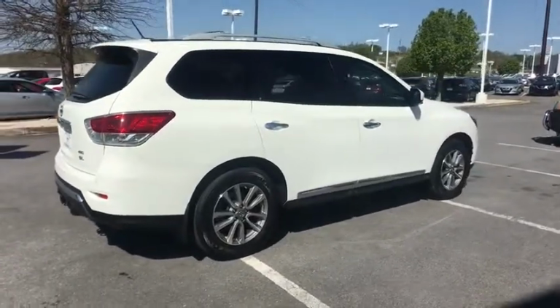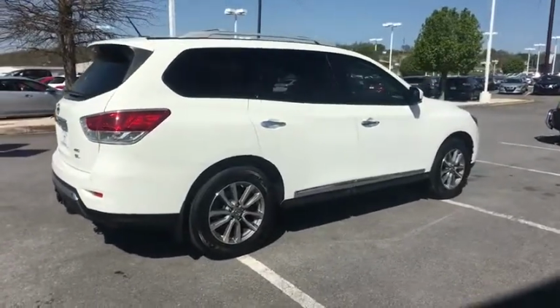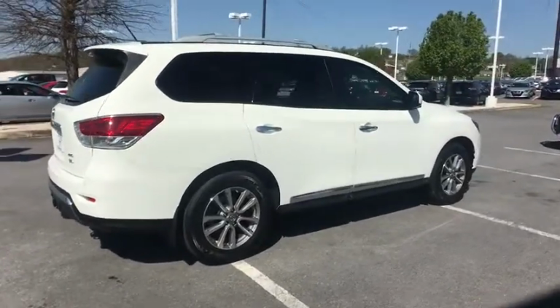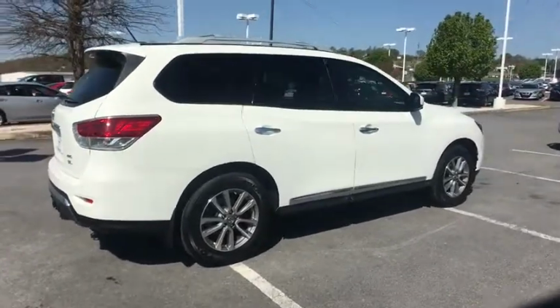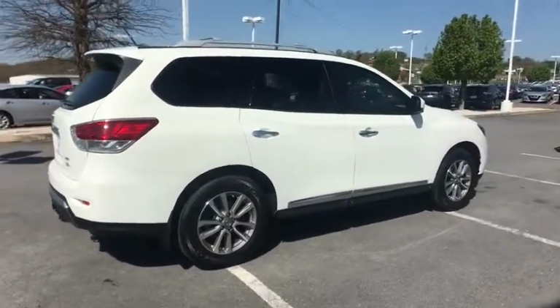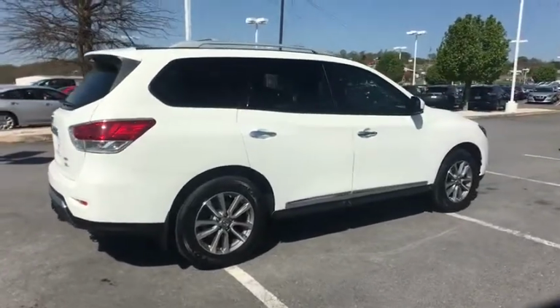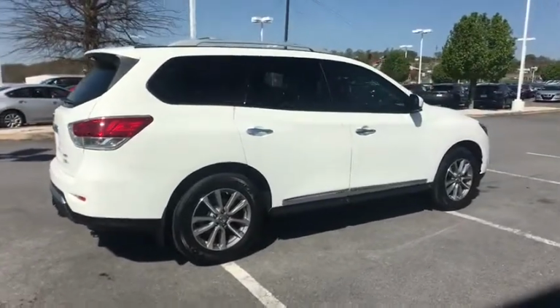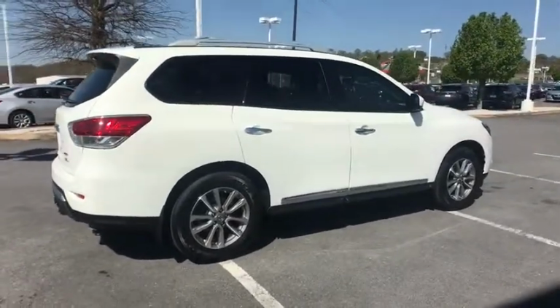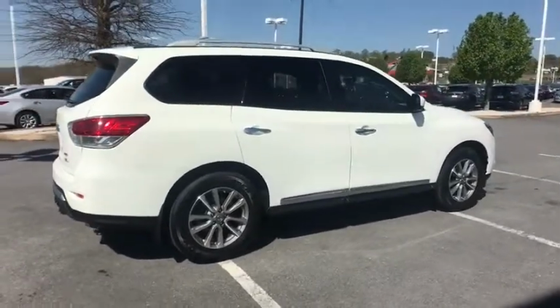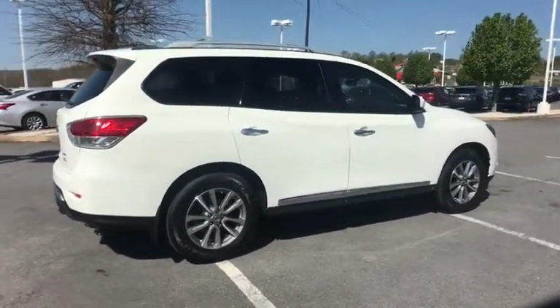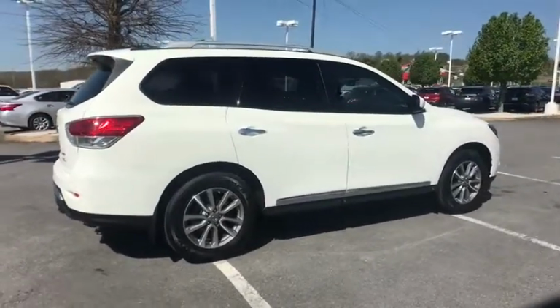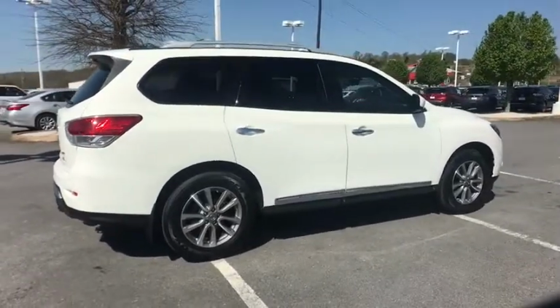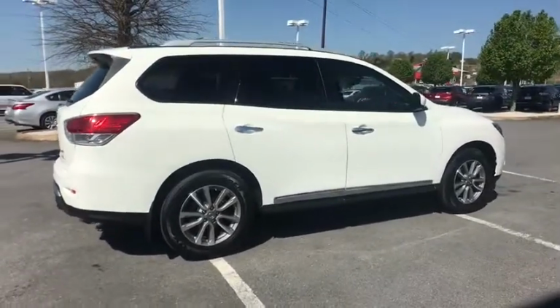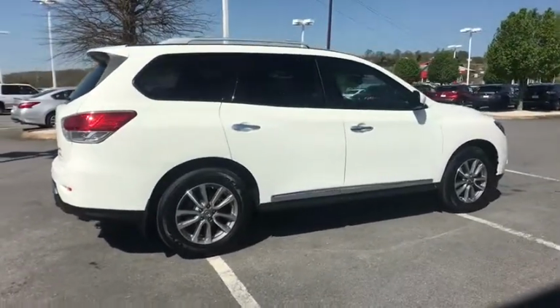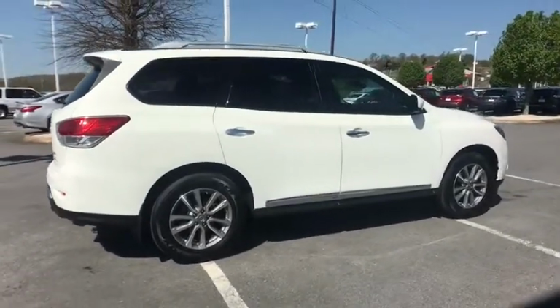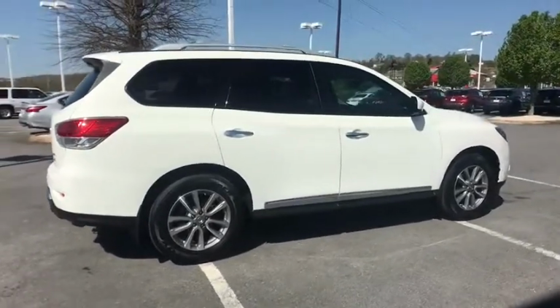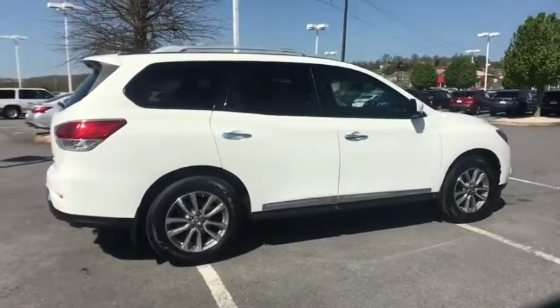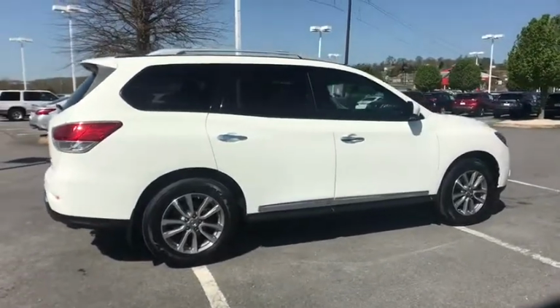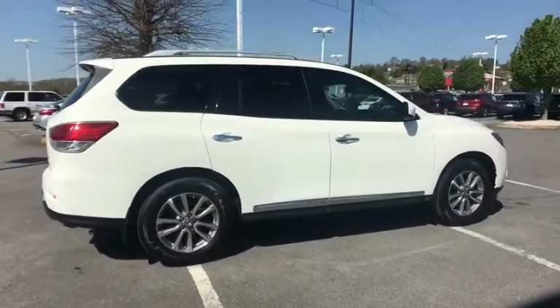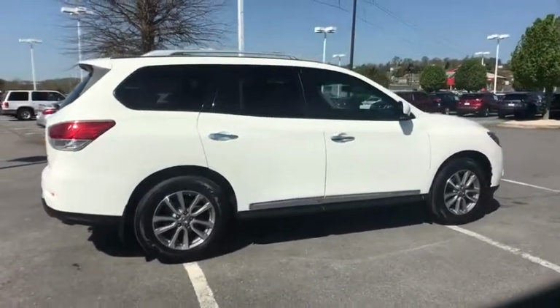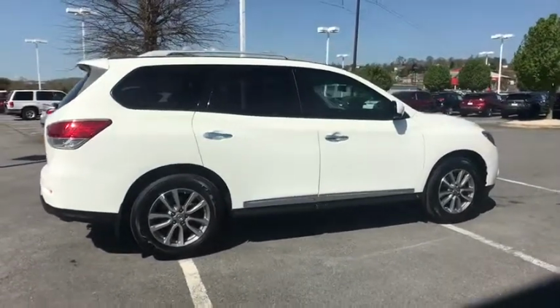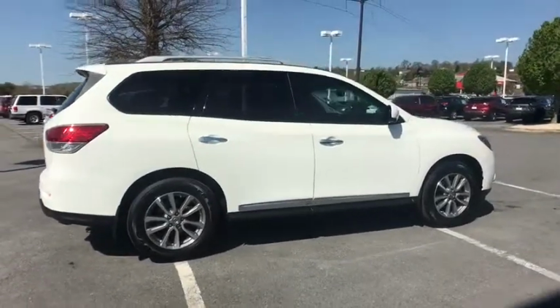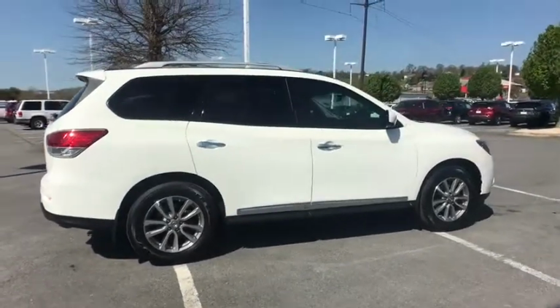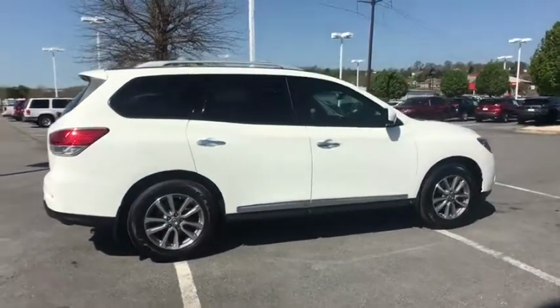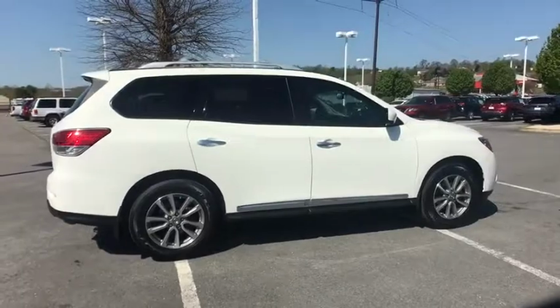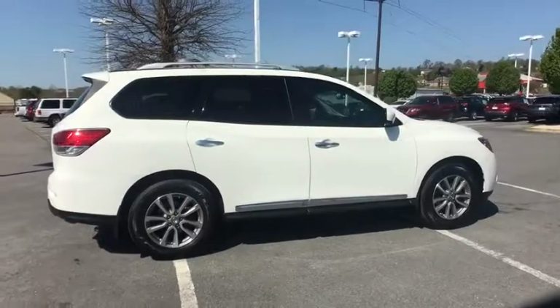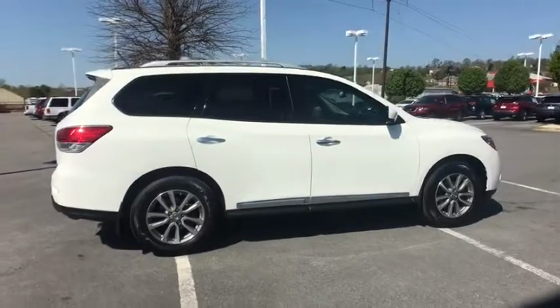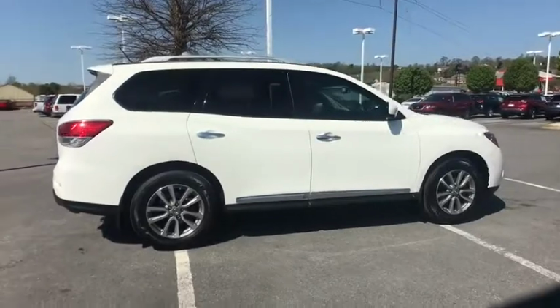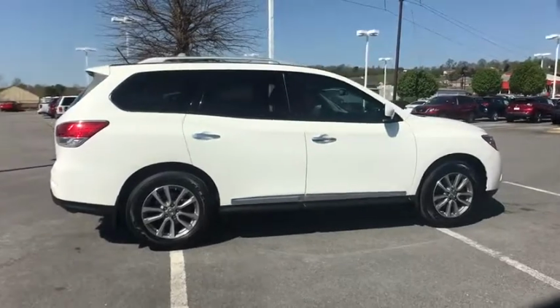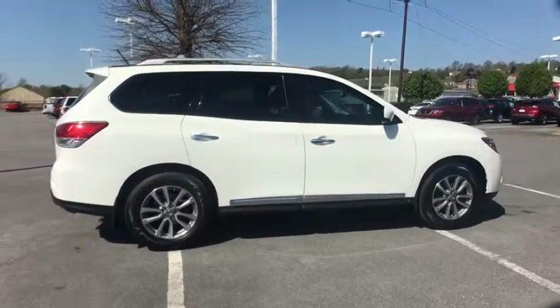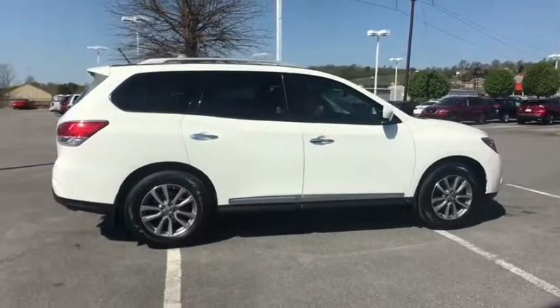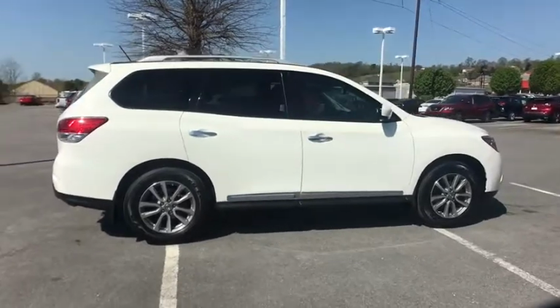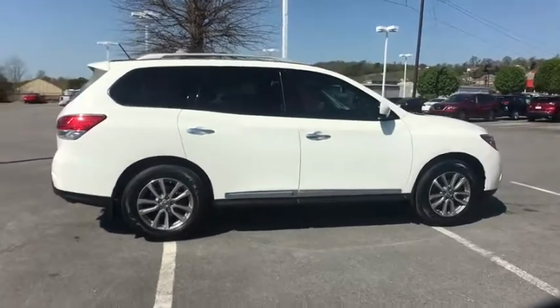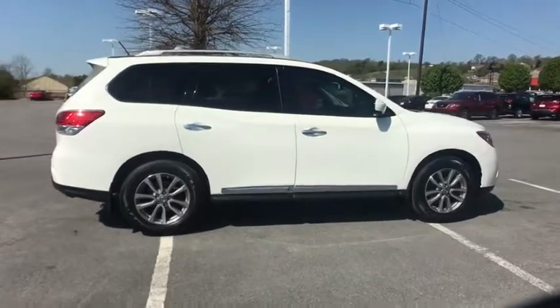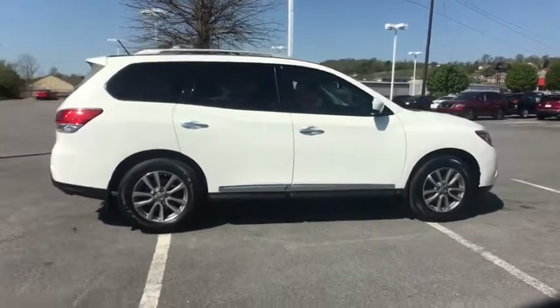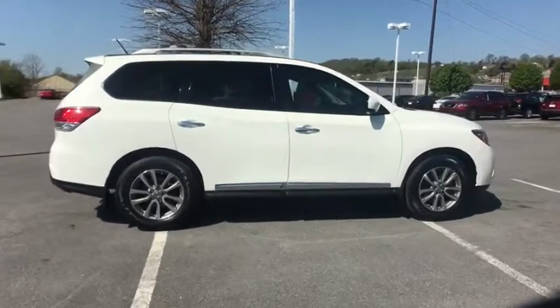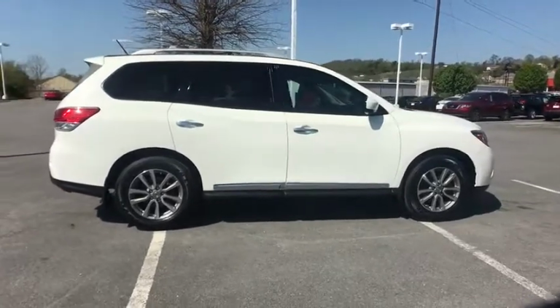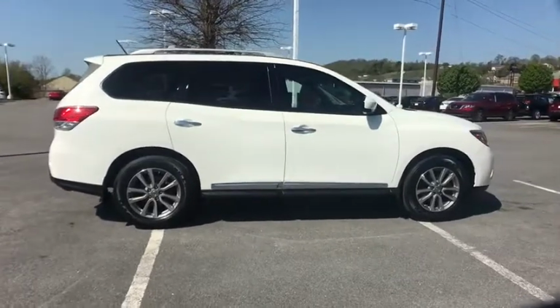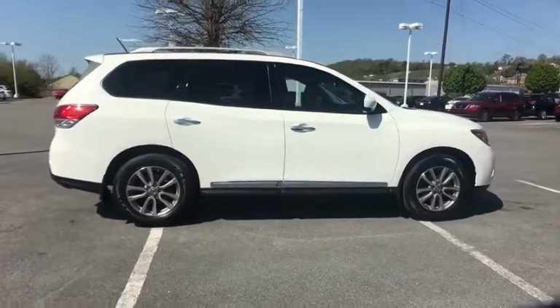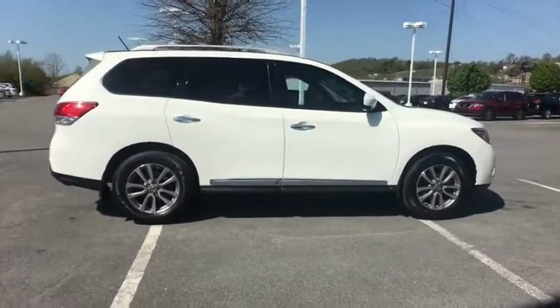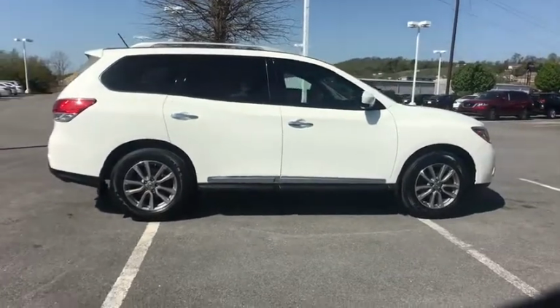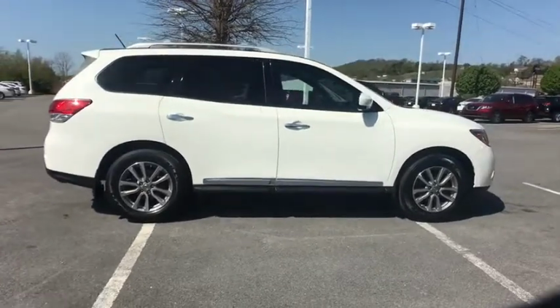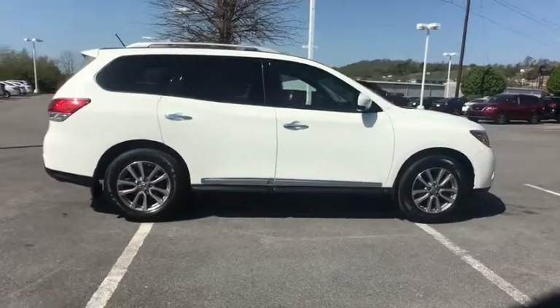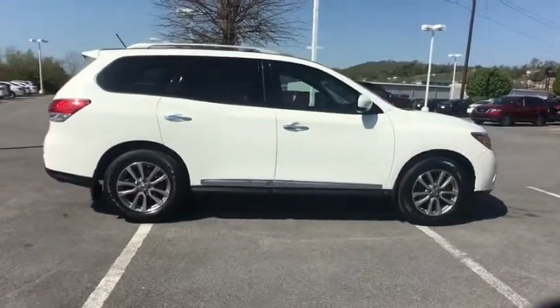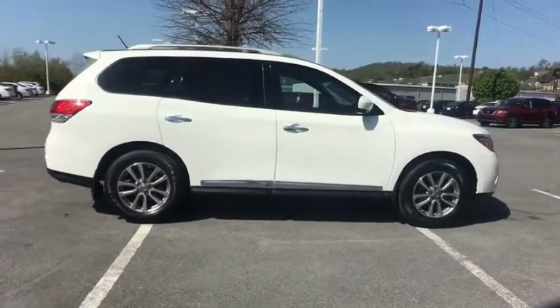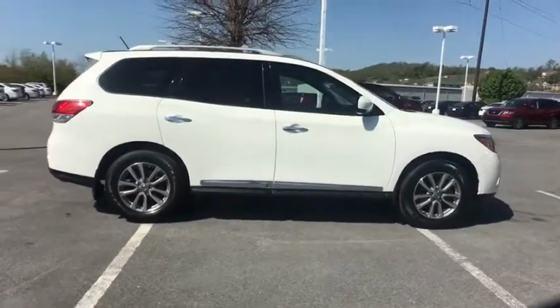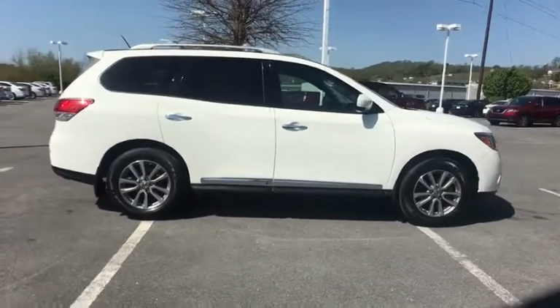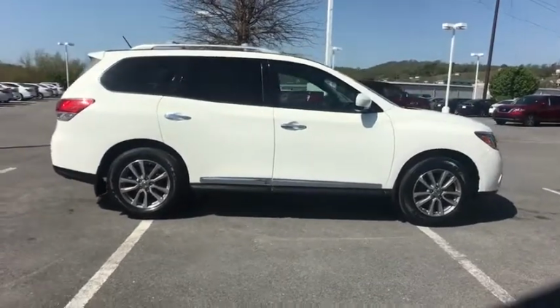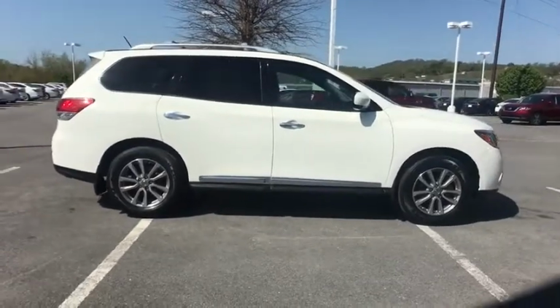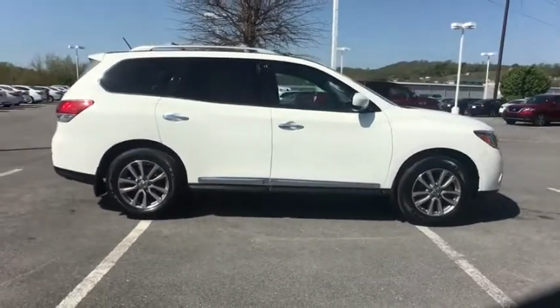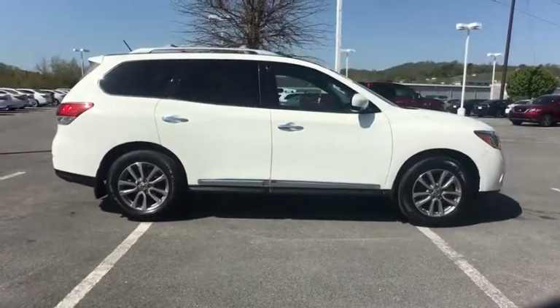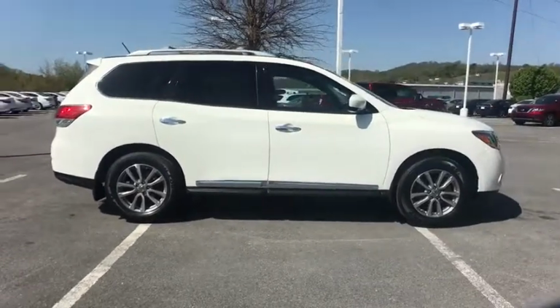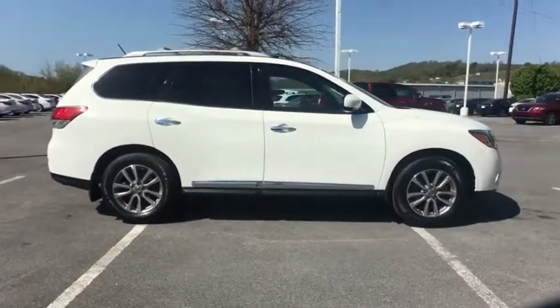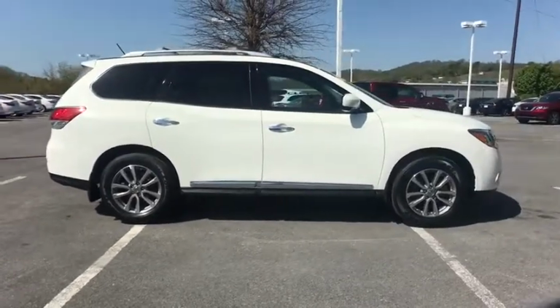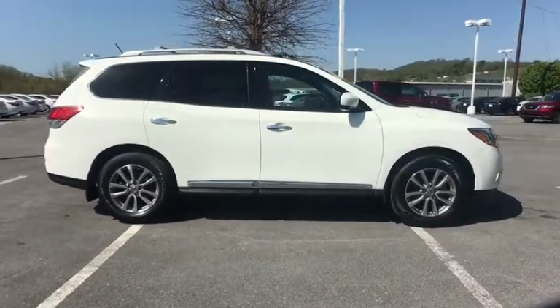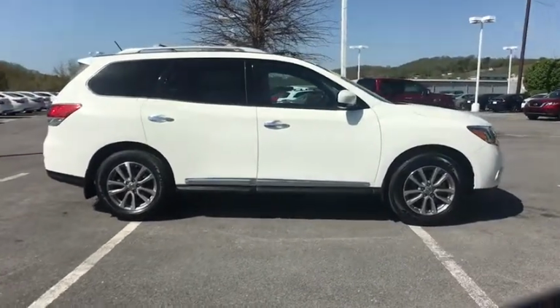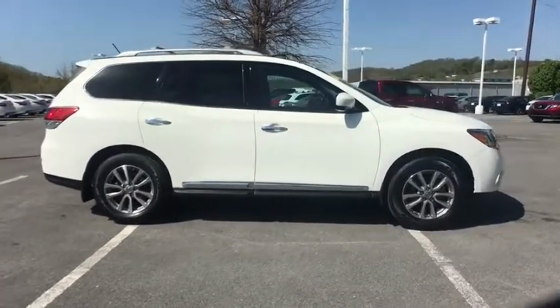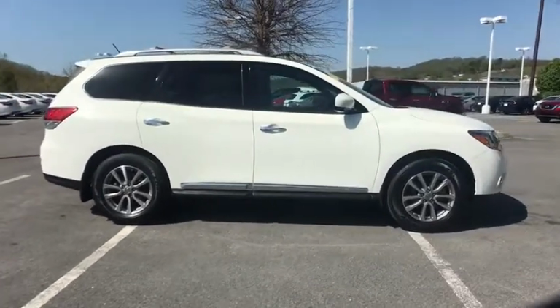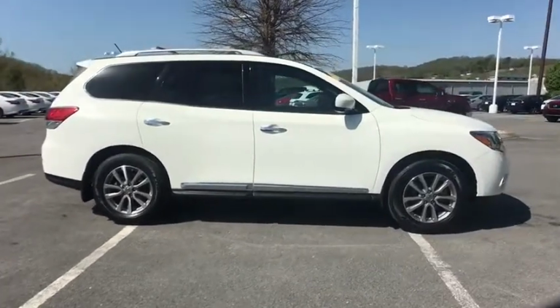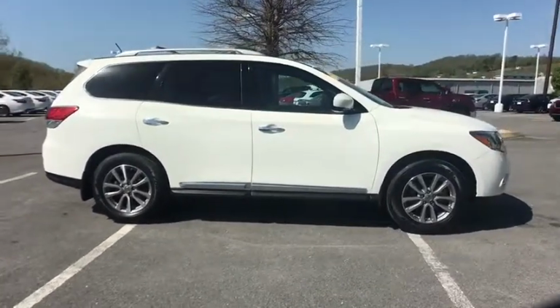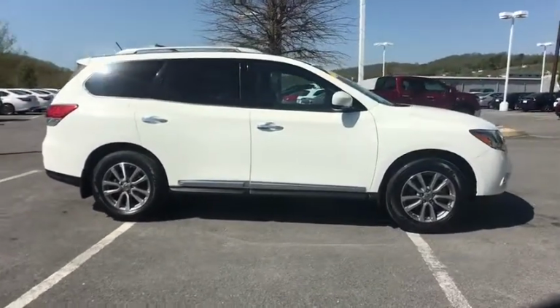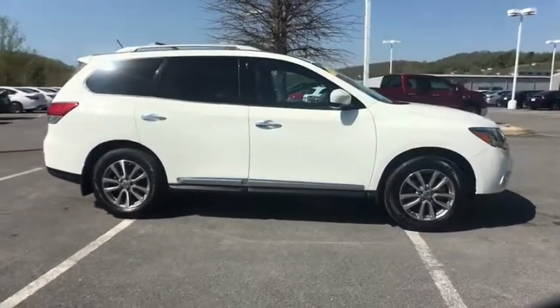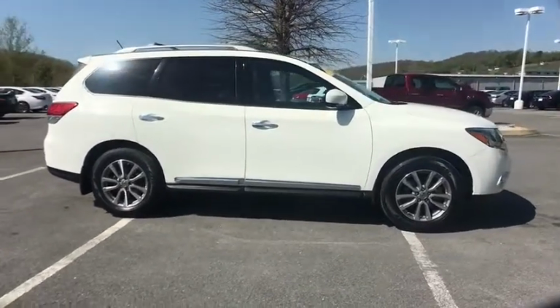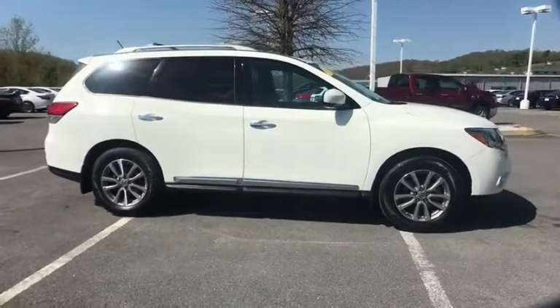traction control, navigation system, dual airbags, leather-wrapped steering wheel, power steering, air conditioning front, alloy wheels,